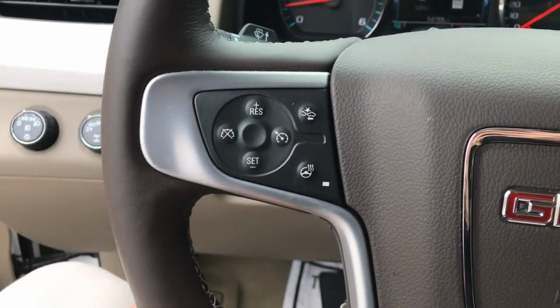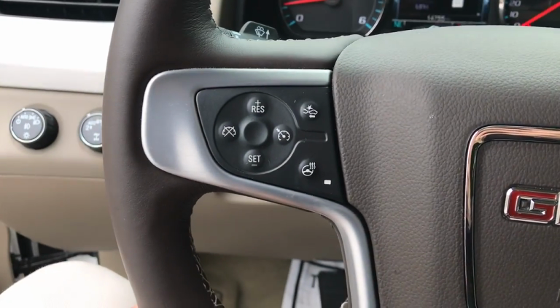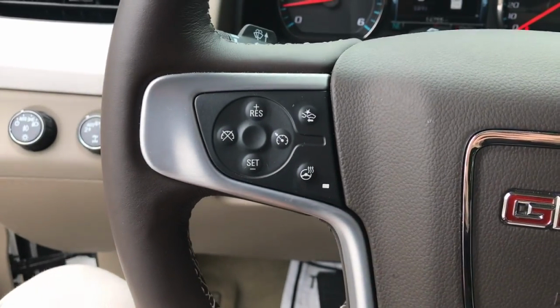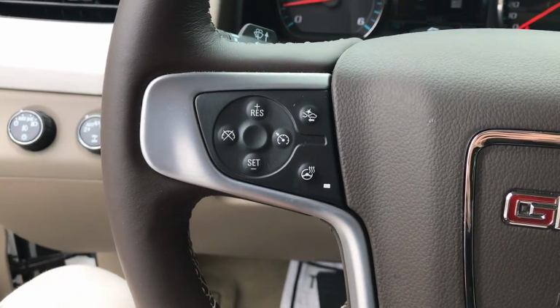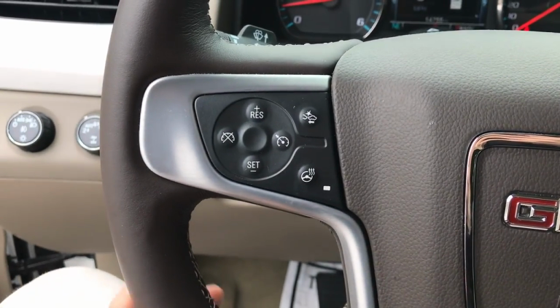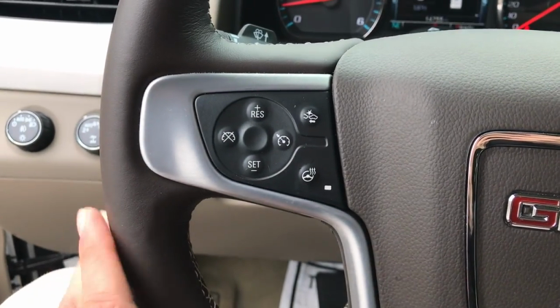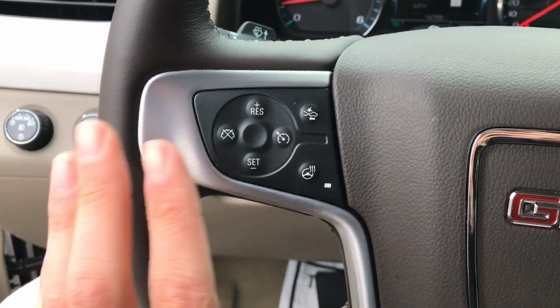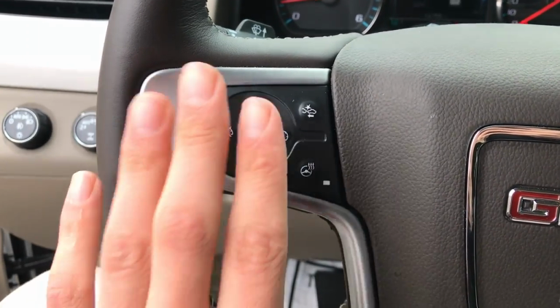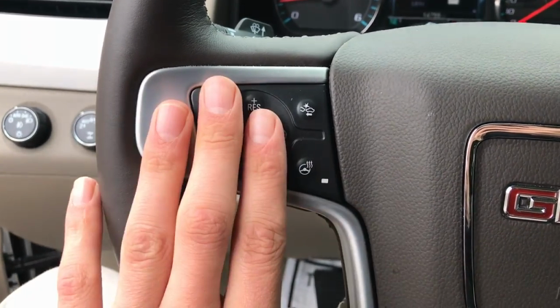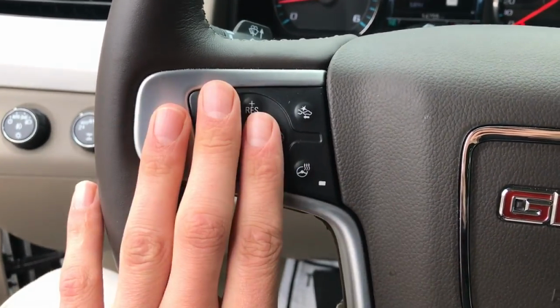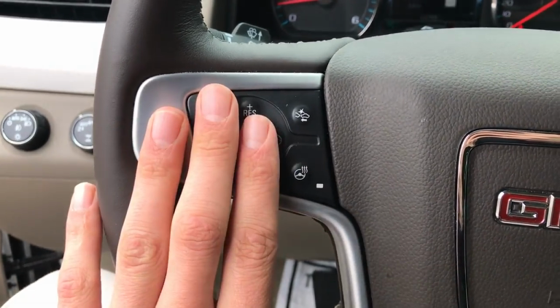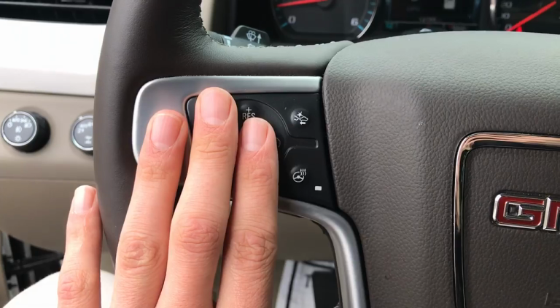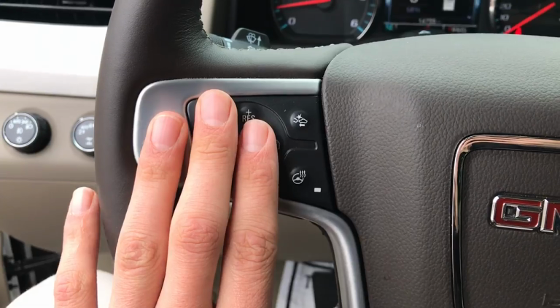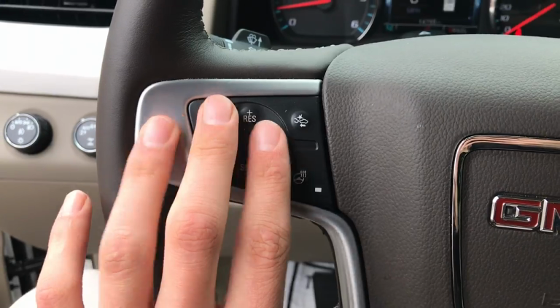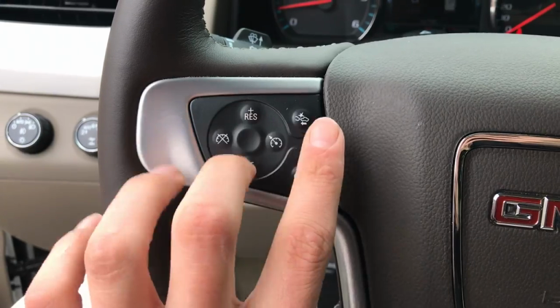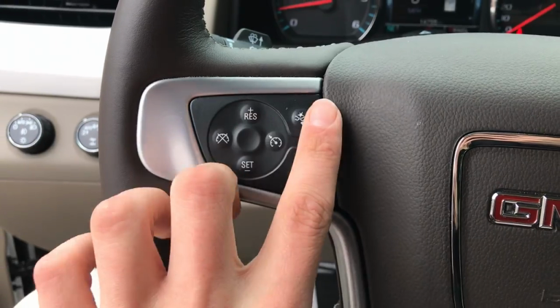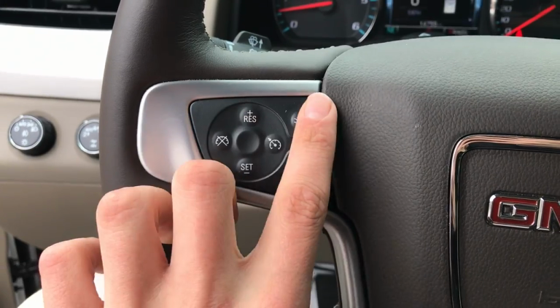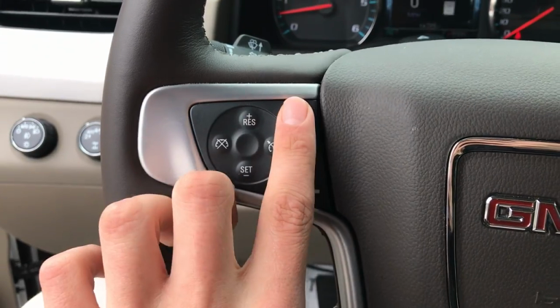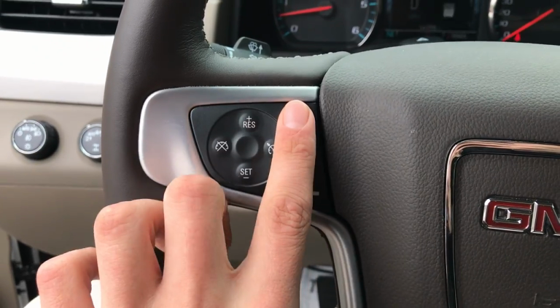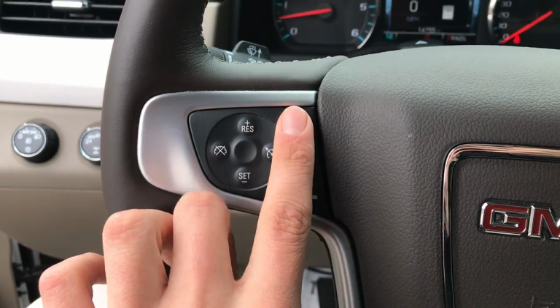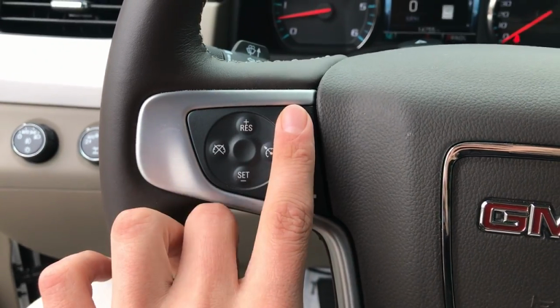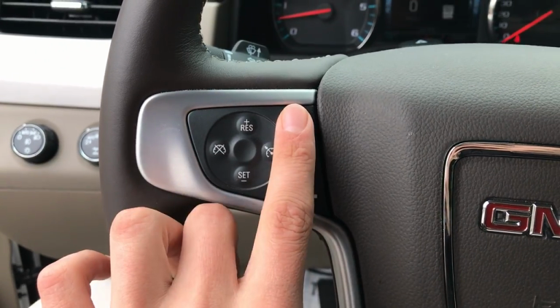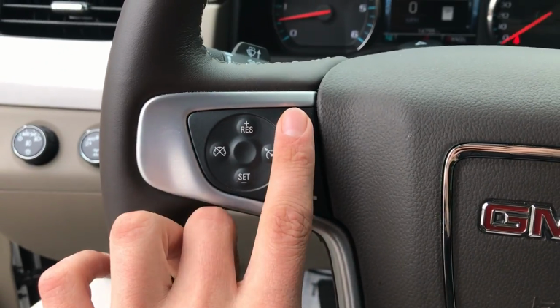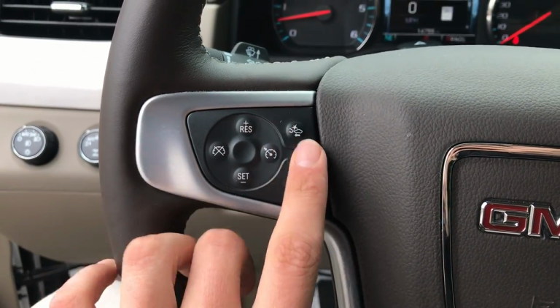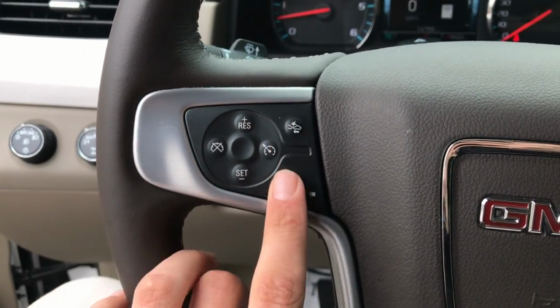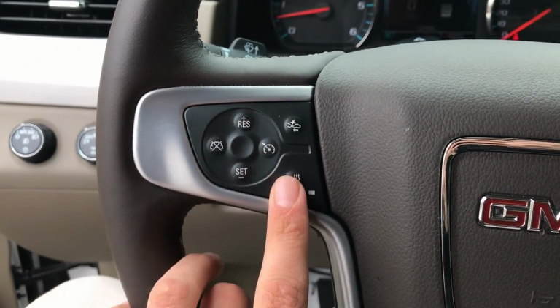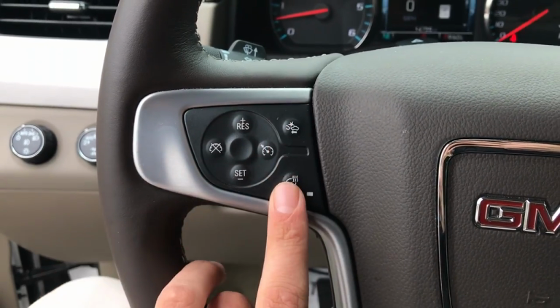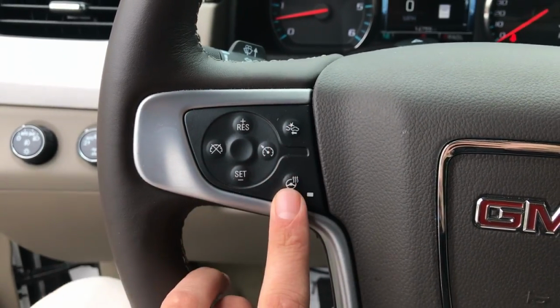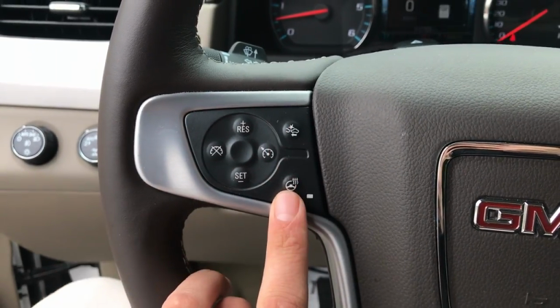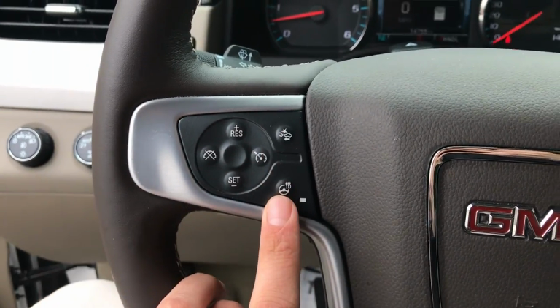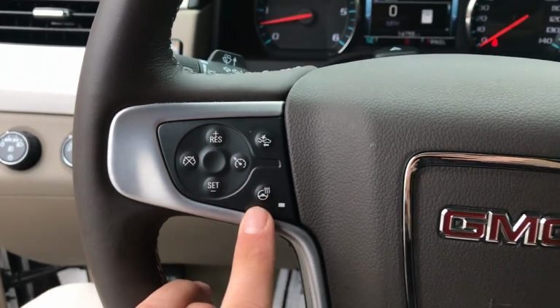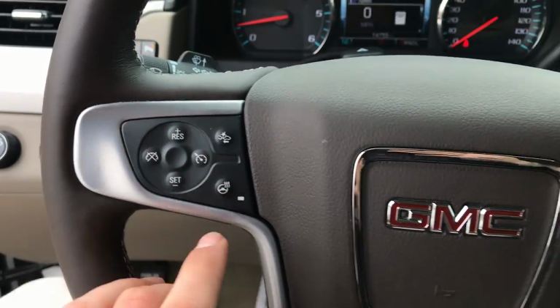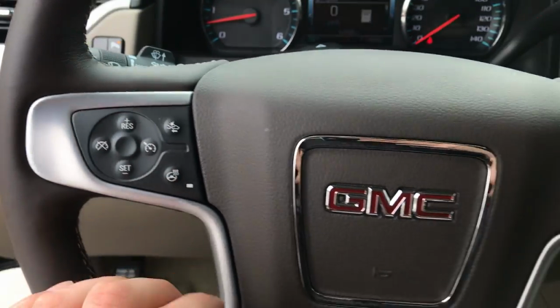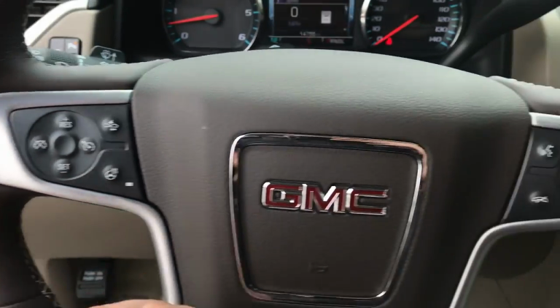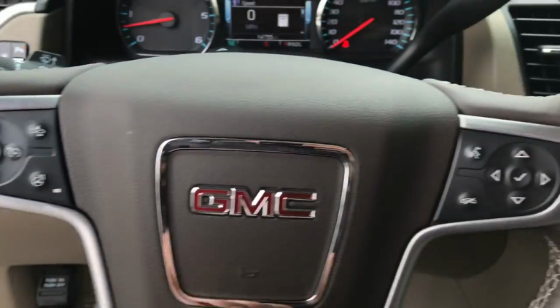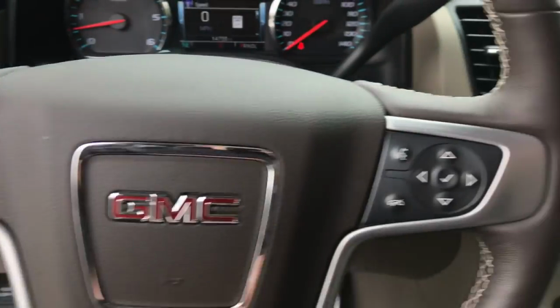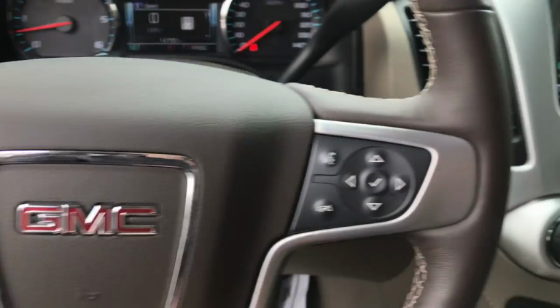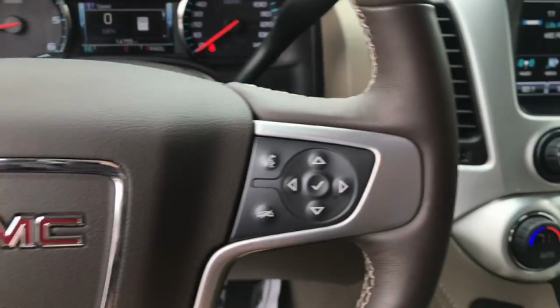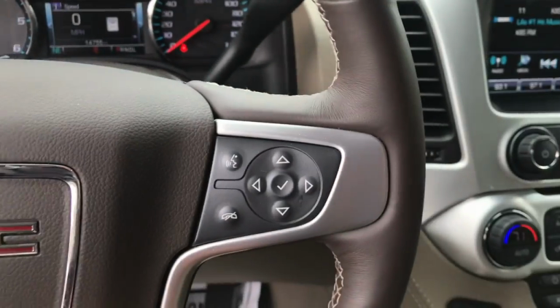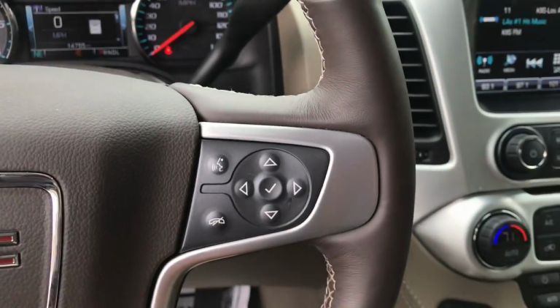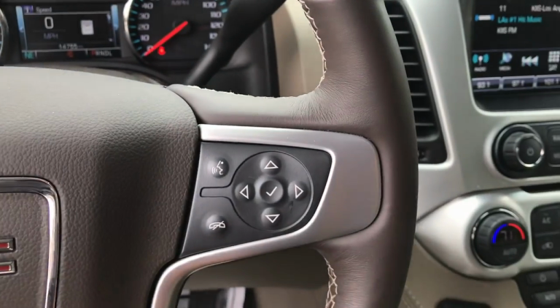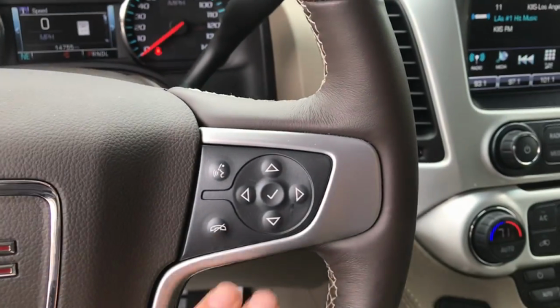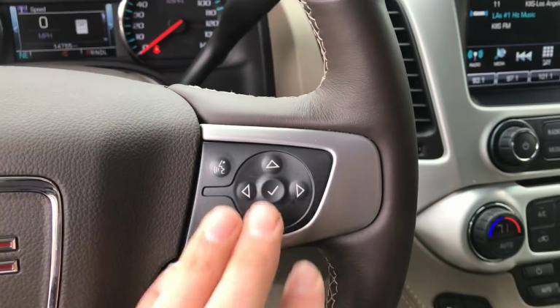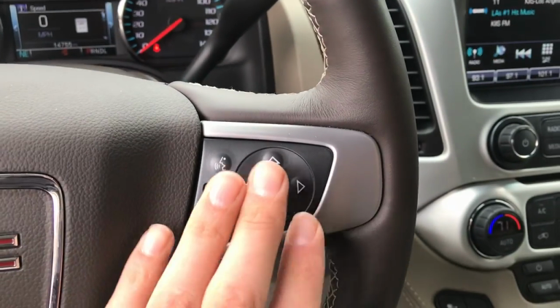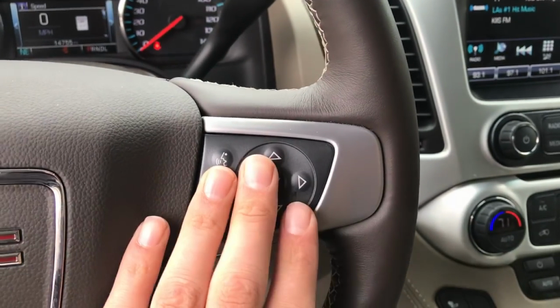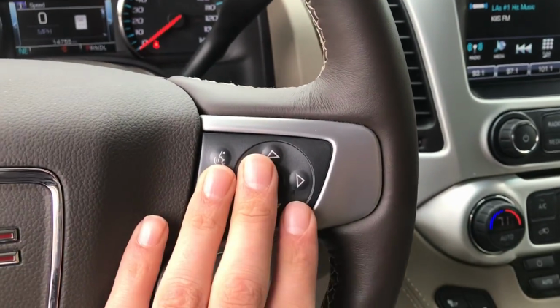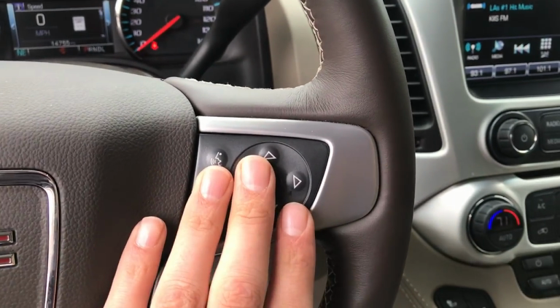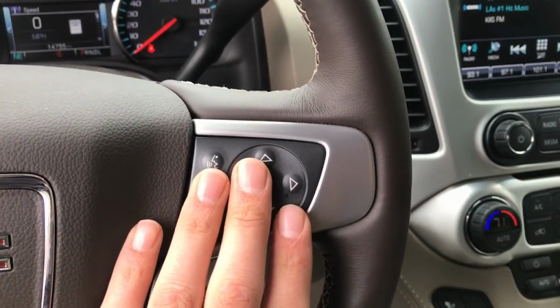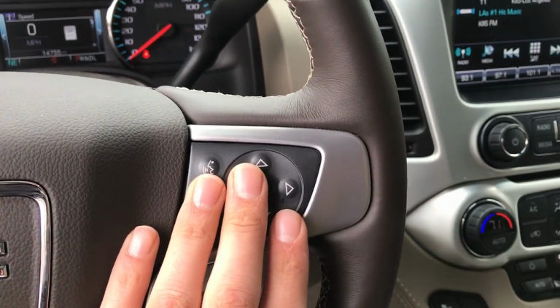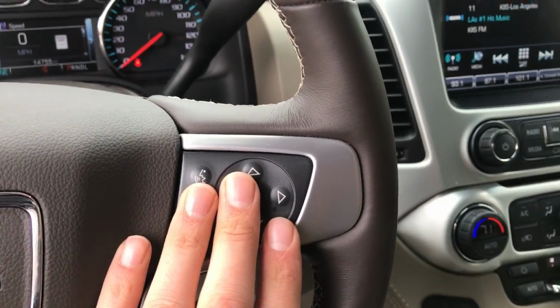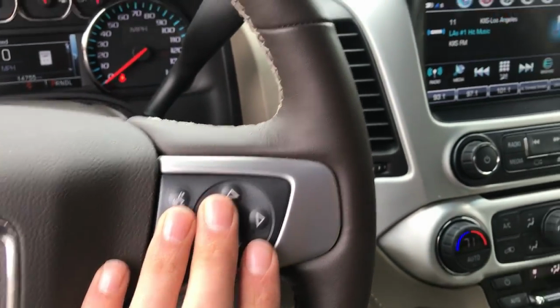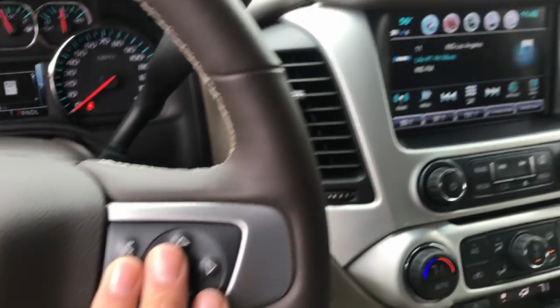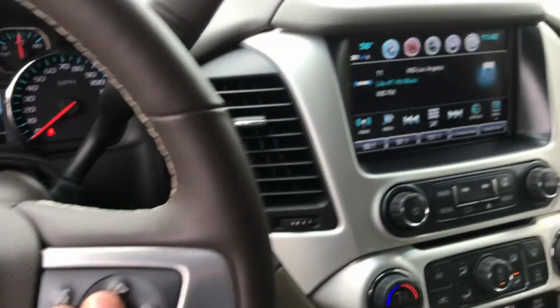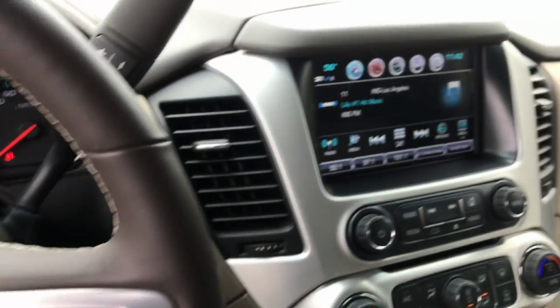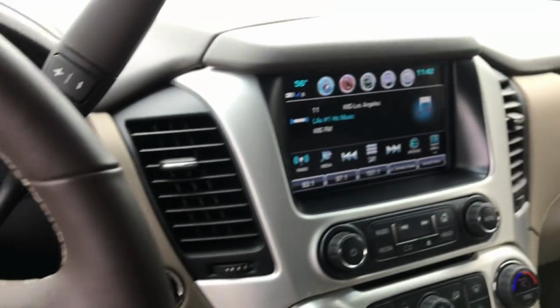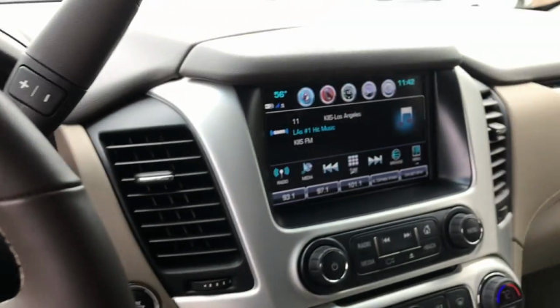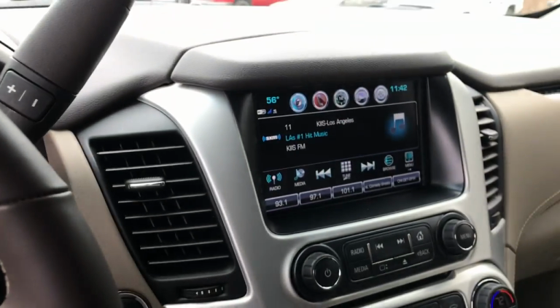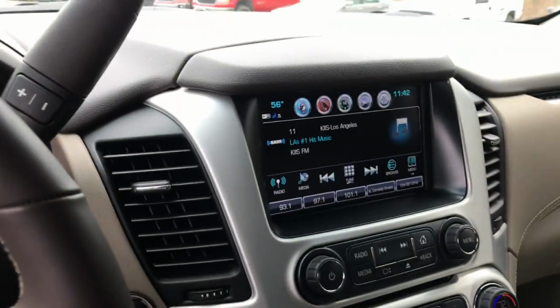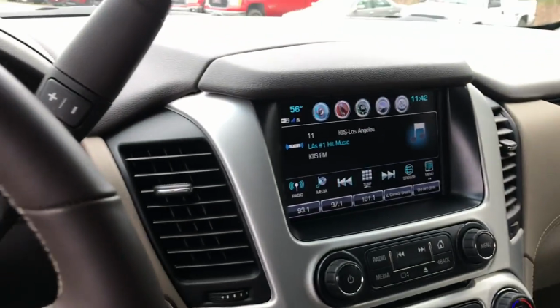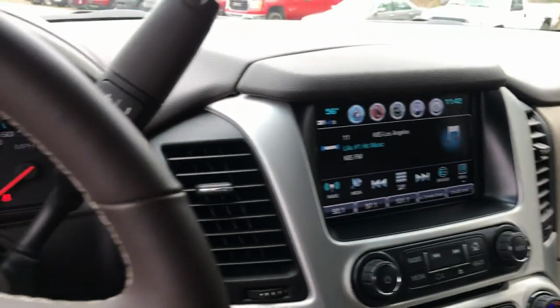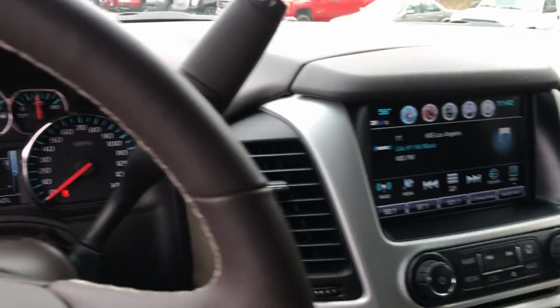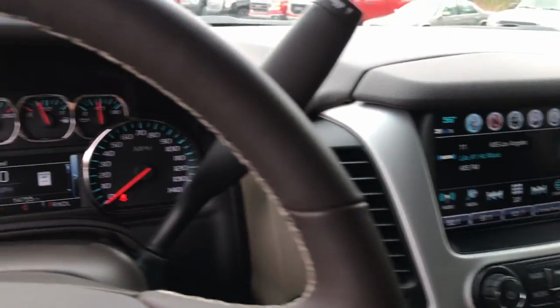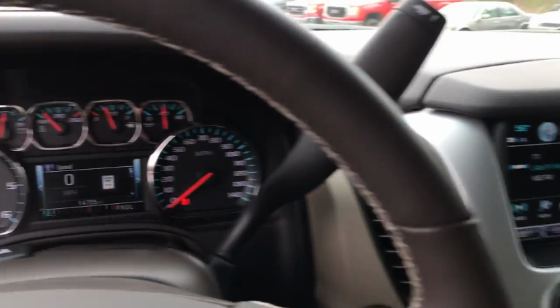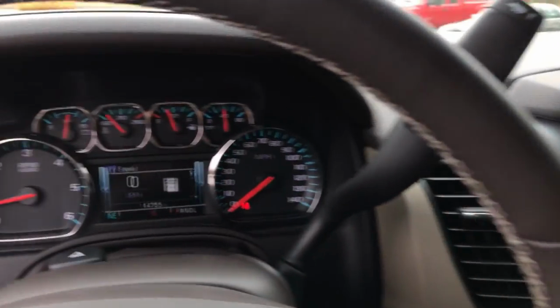Here on the wheel you got your cruise control, your forward collision alert, your heated wheel on the right side, and you got all your functions for your audio system.